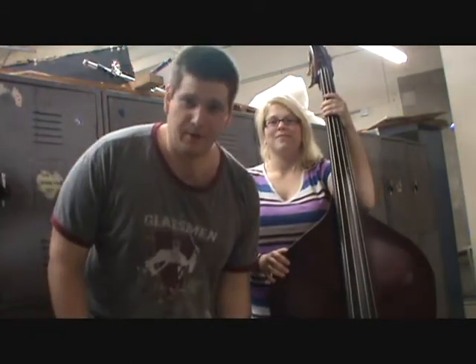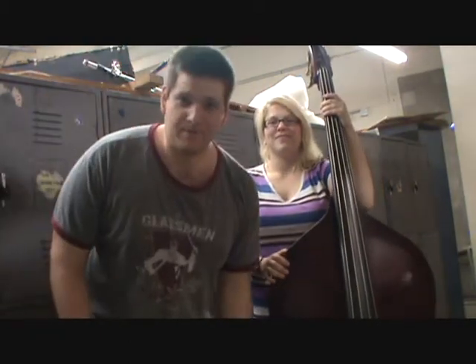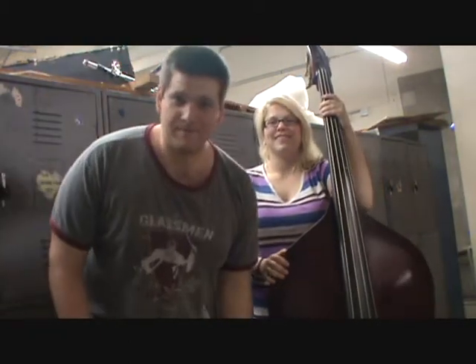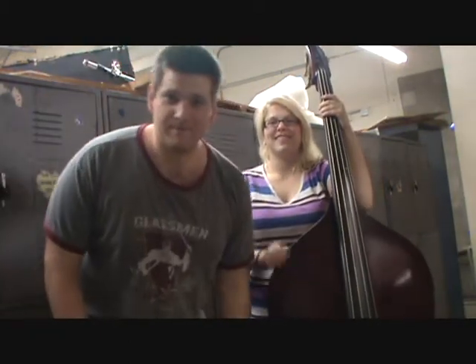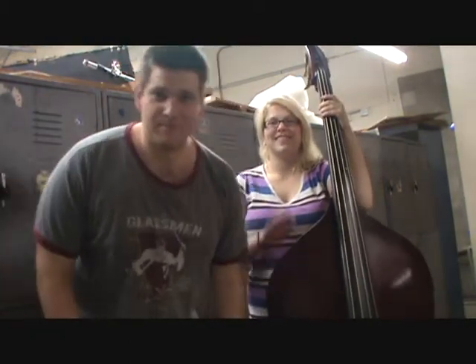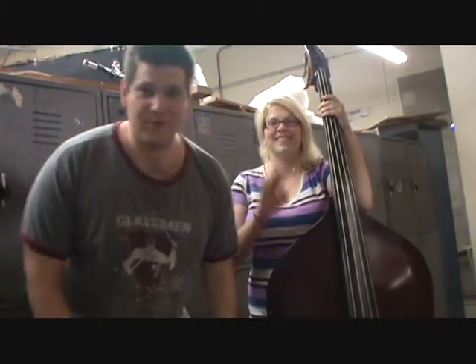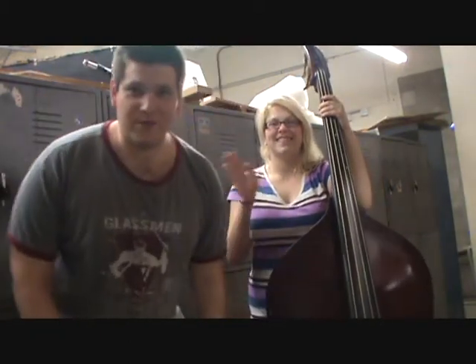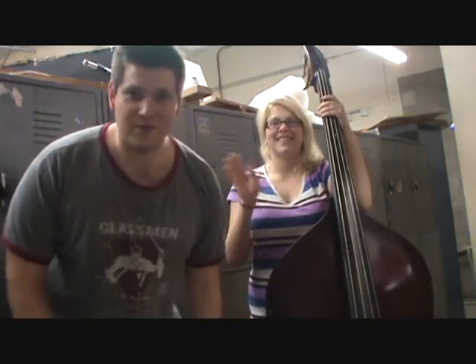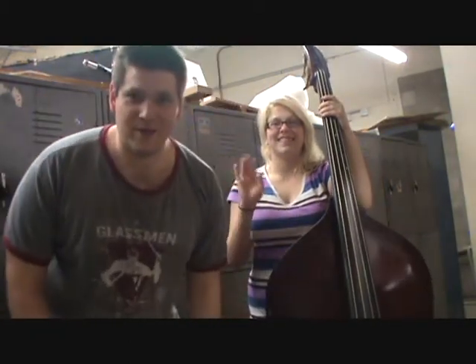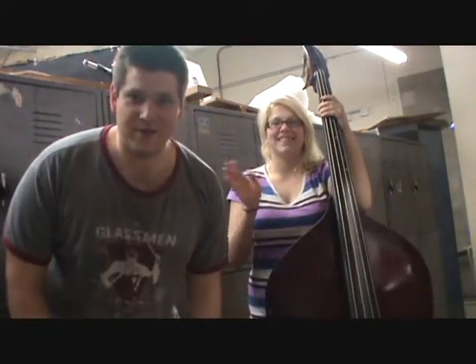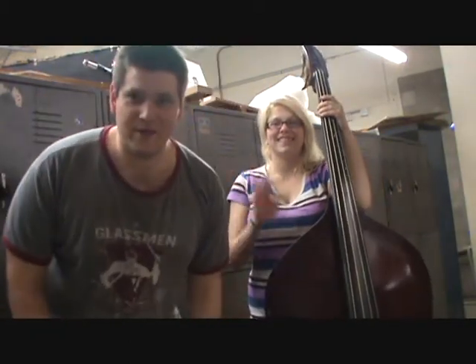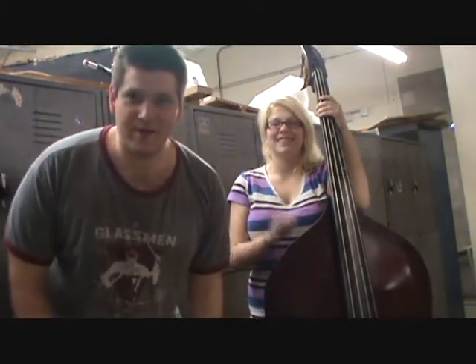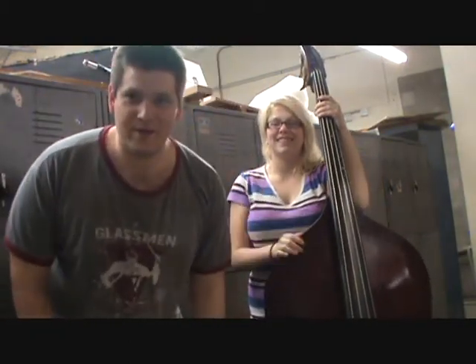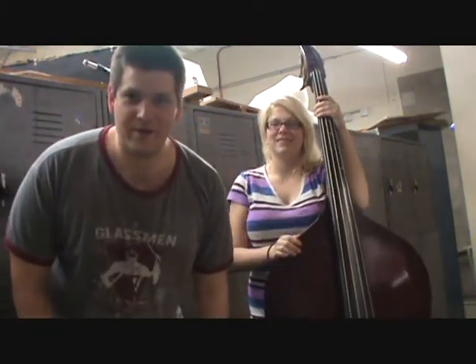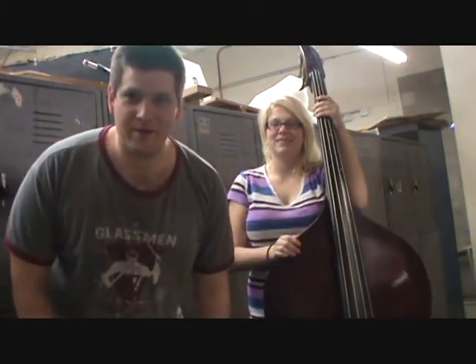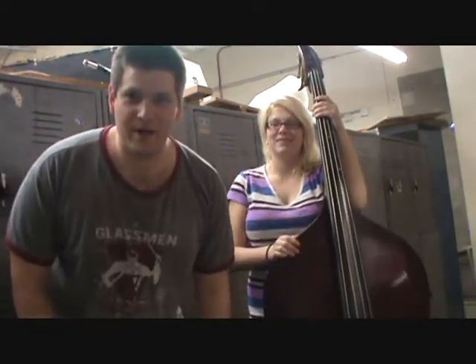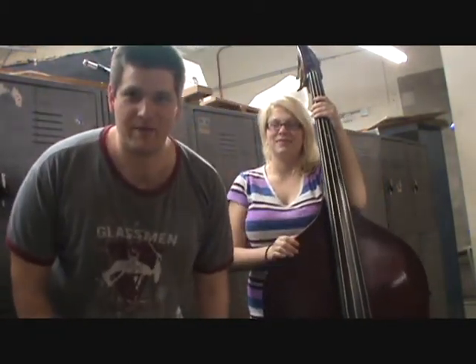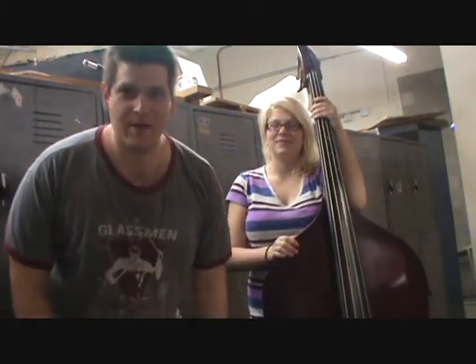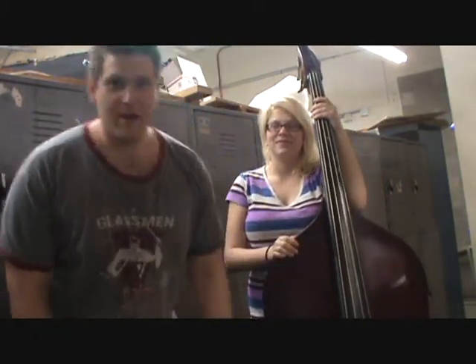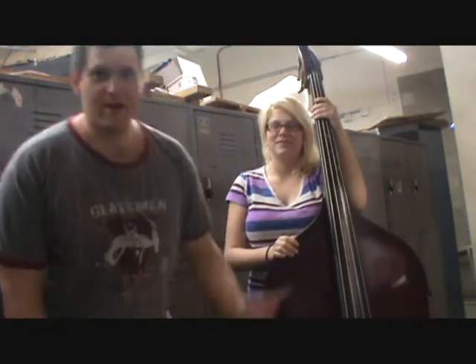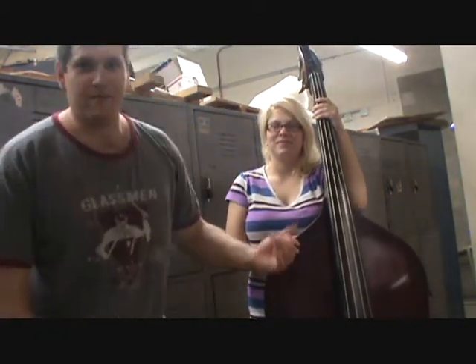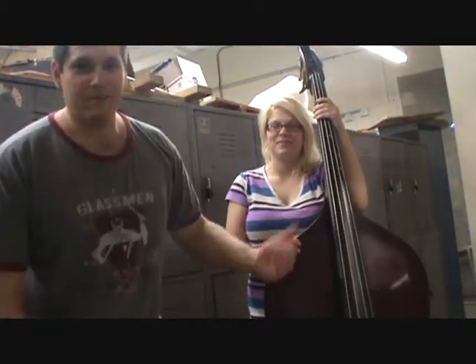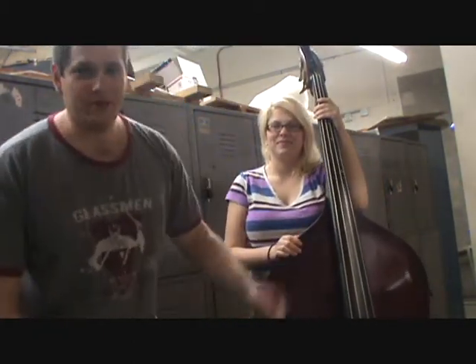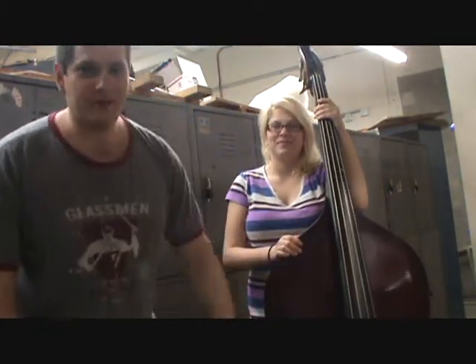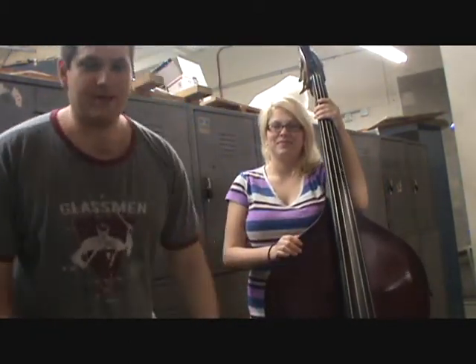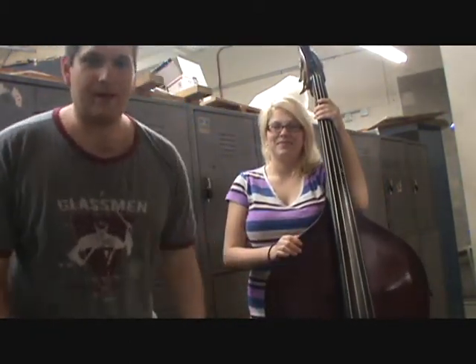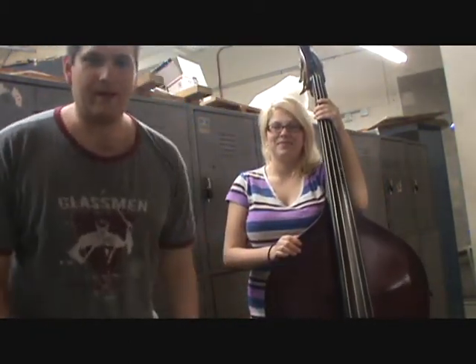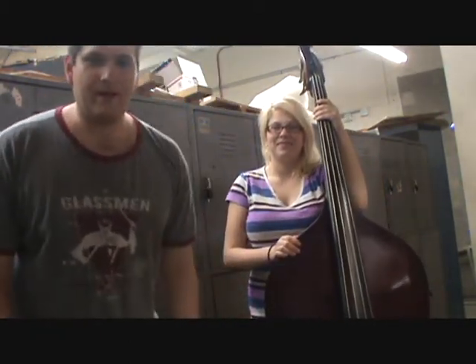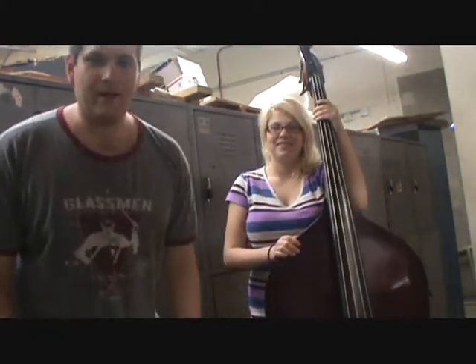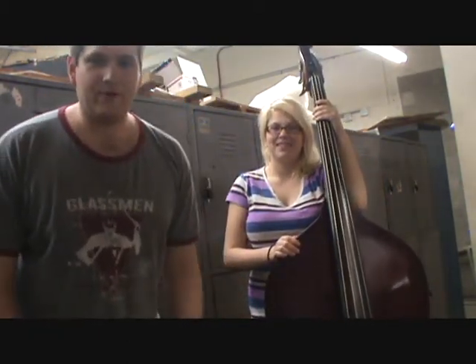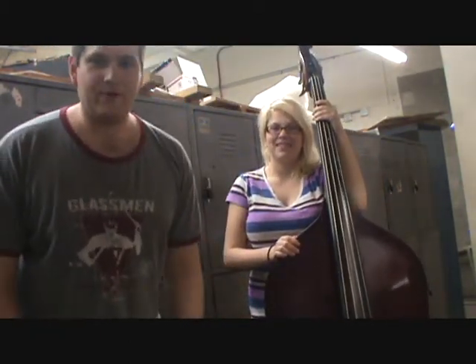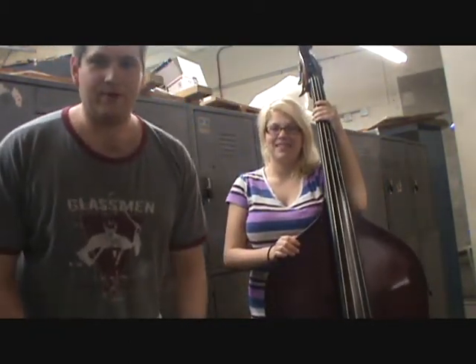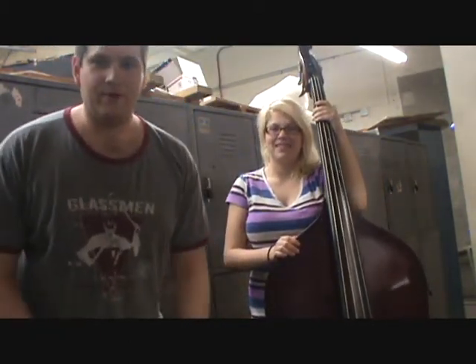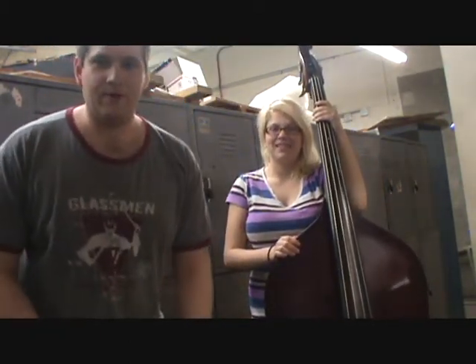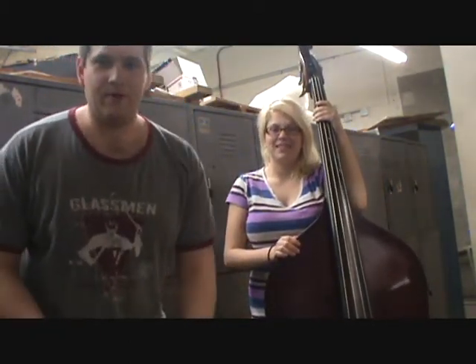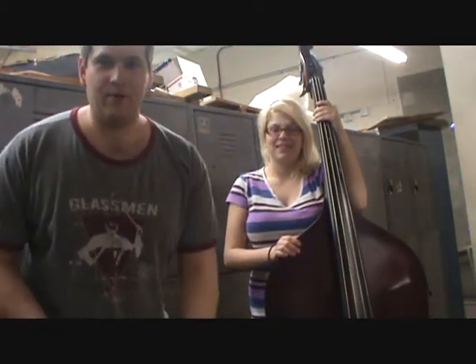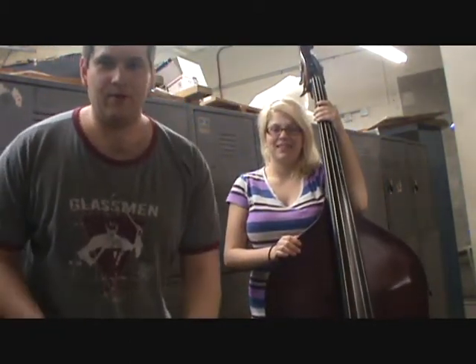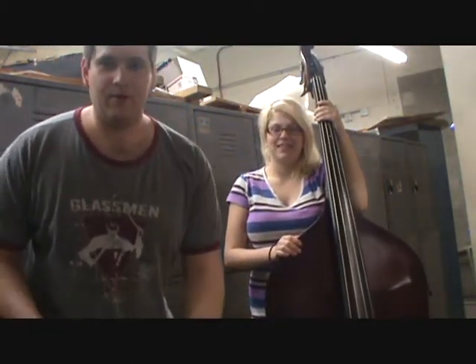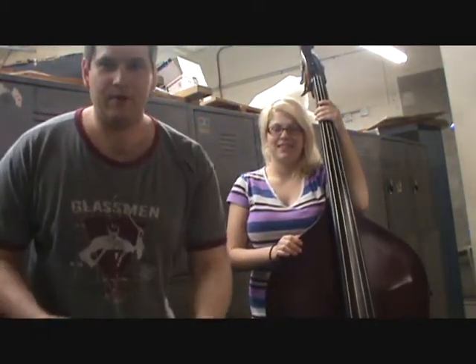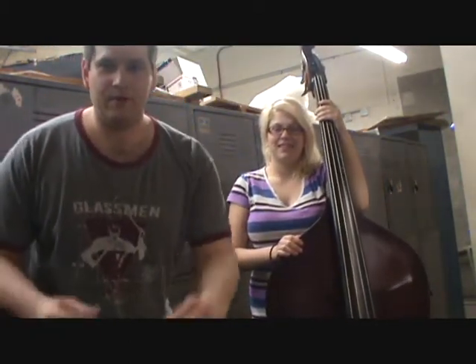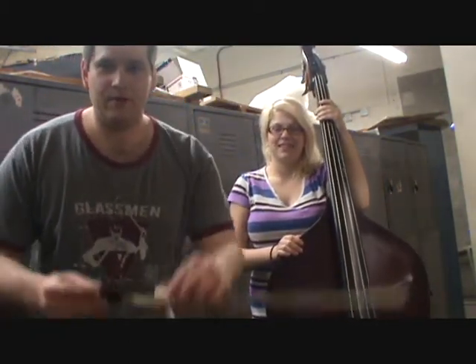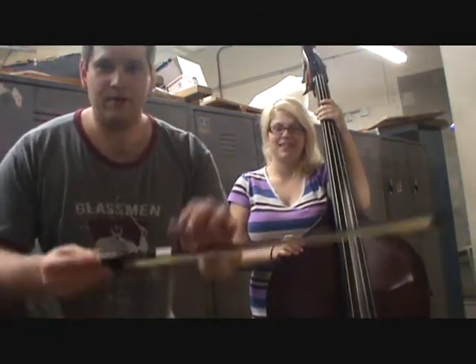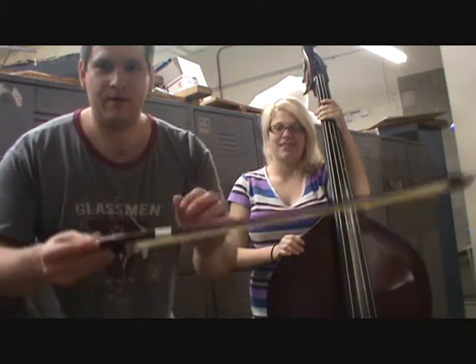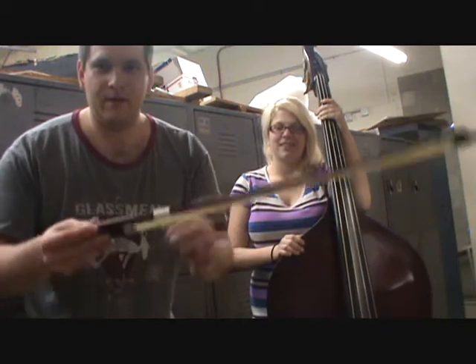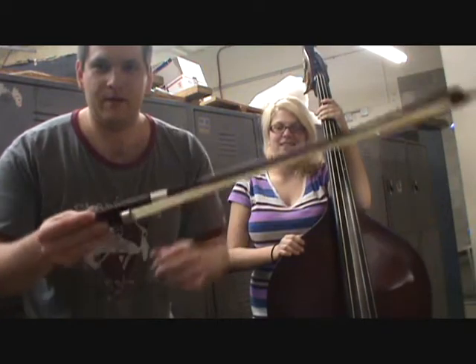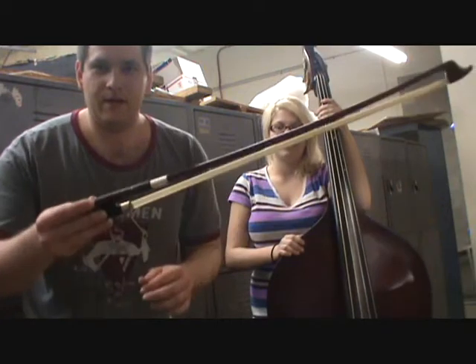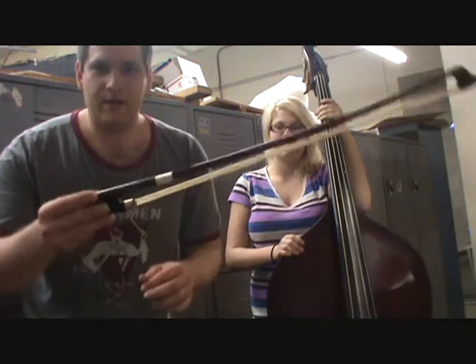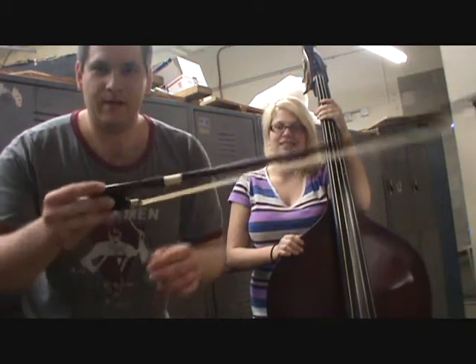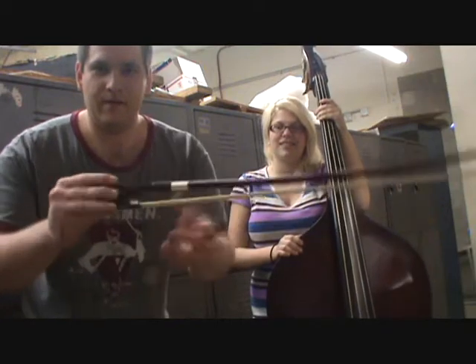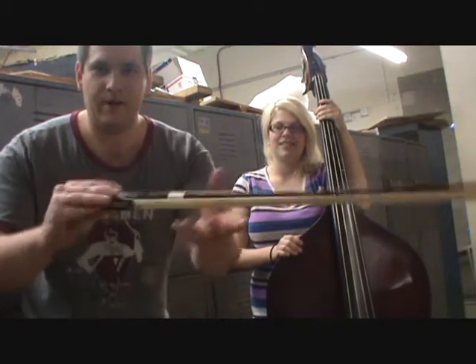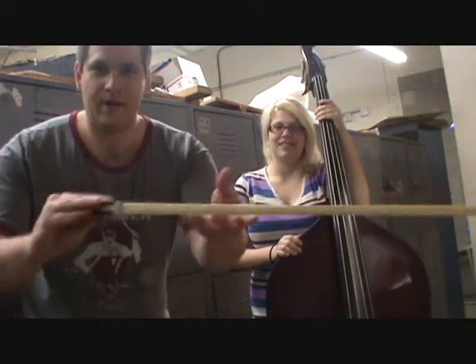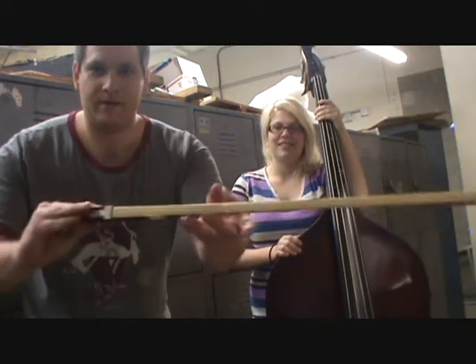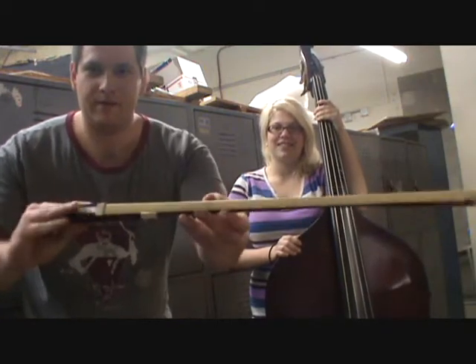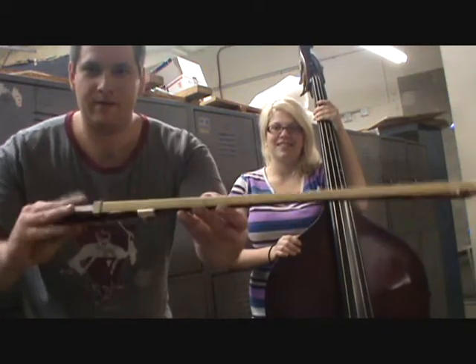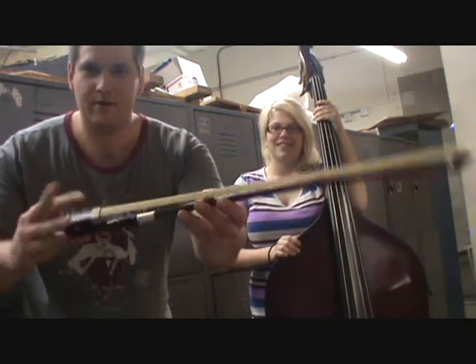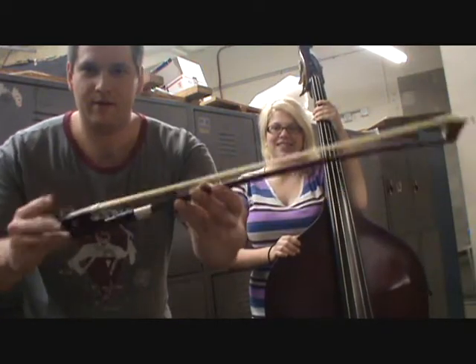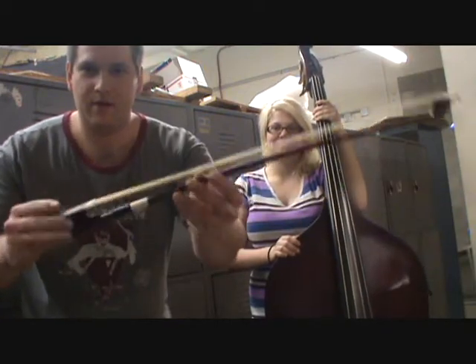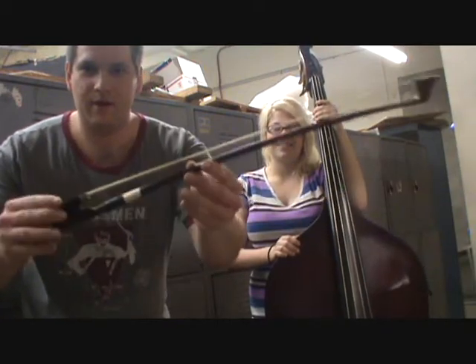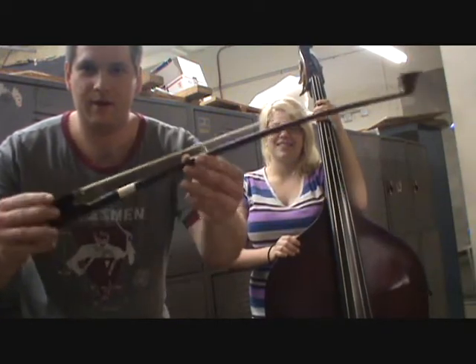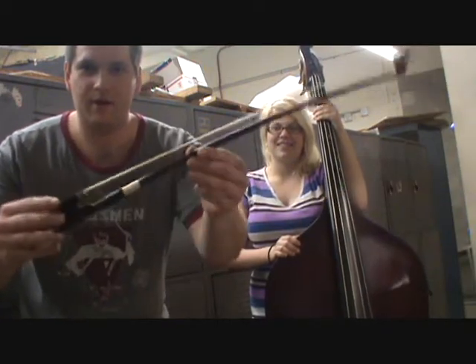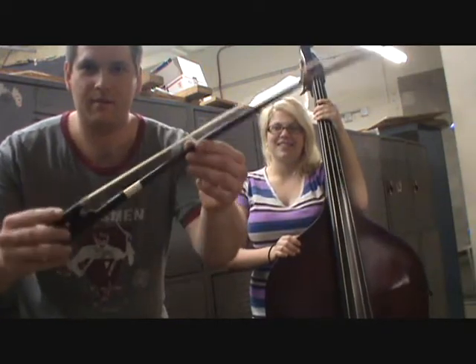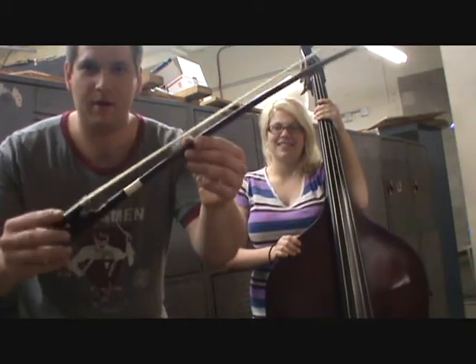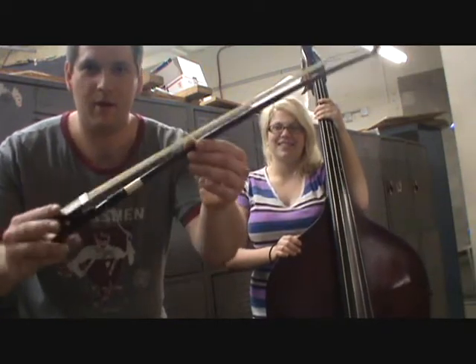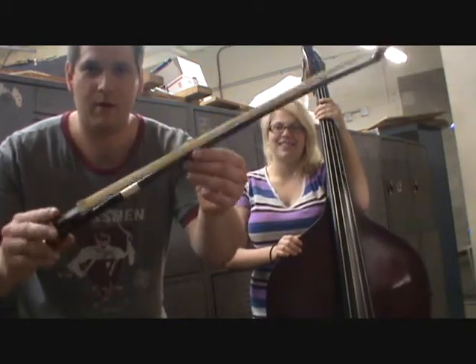Hello, Professor Wesson here. Michelle is going to learn how to hold this device — we call it a bow.